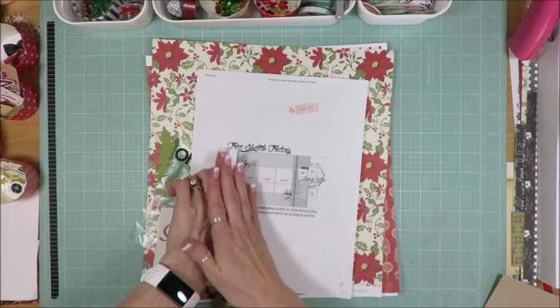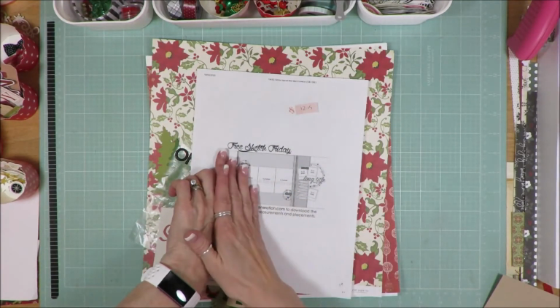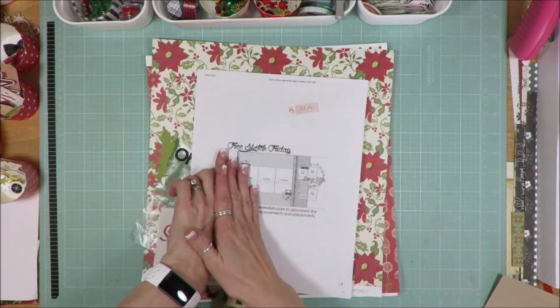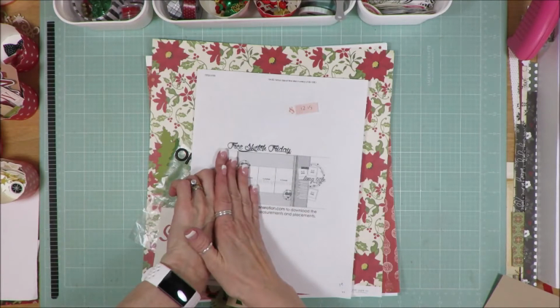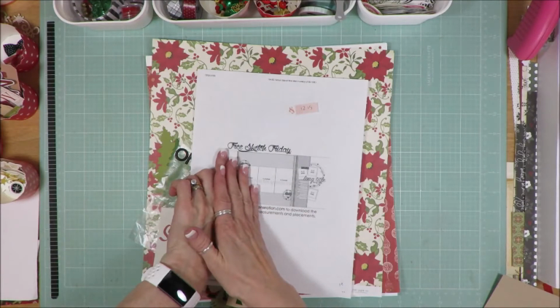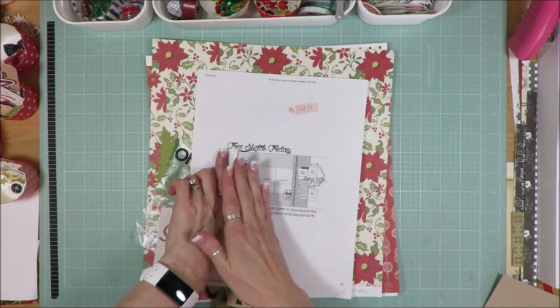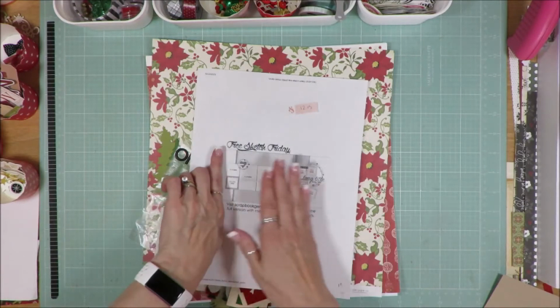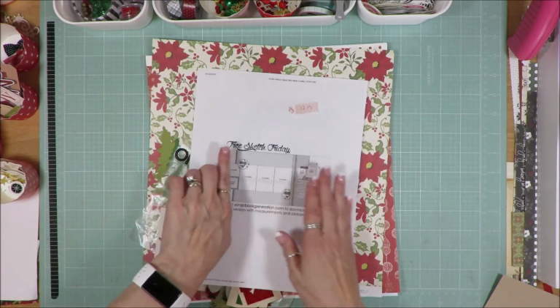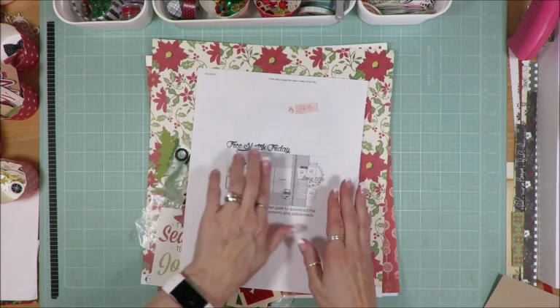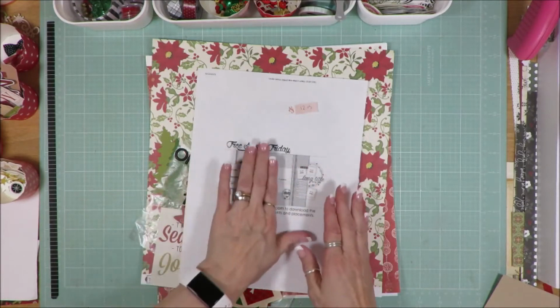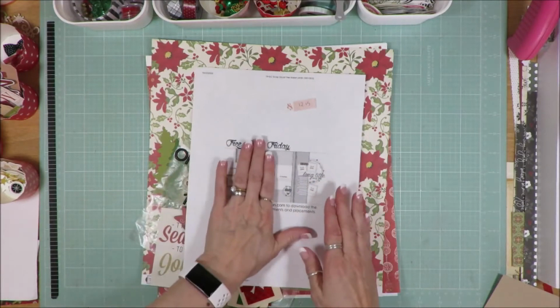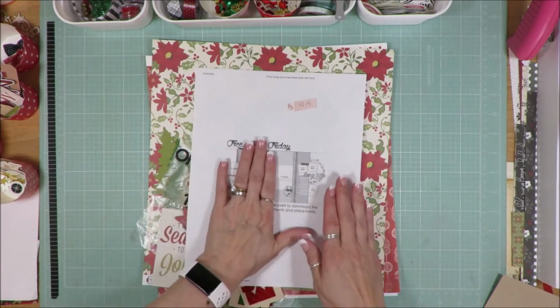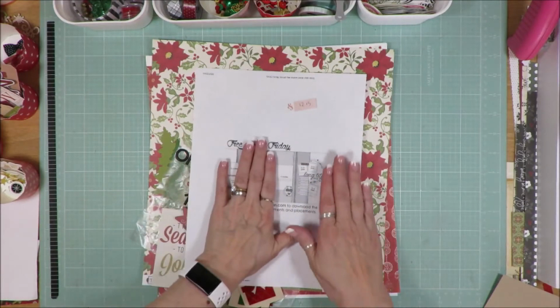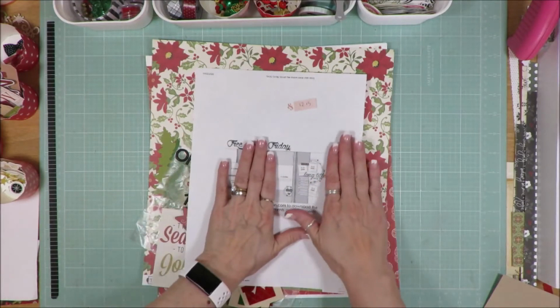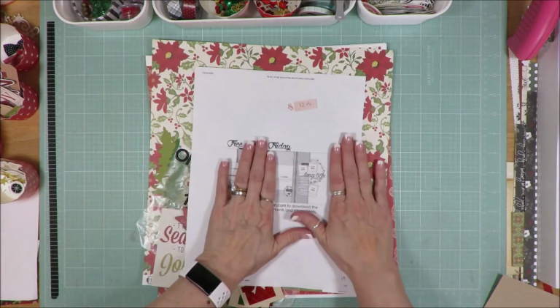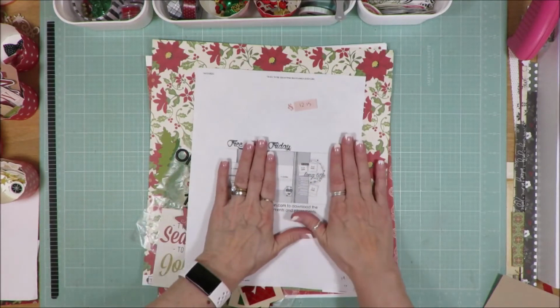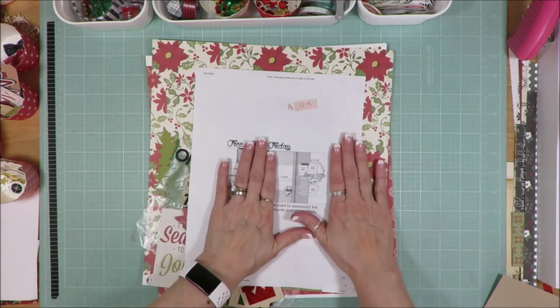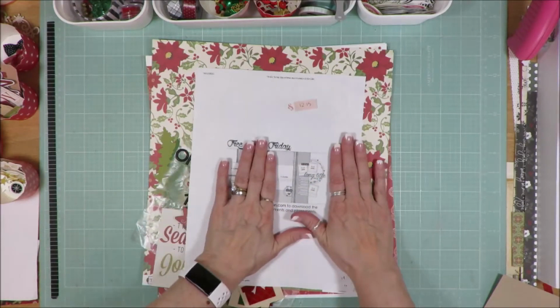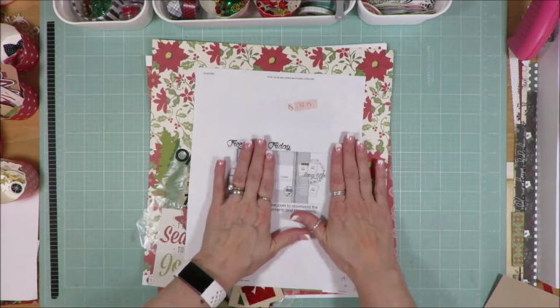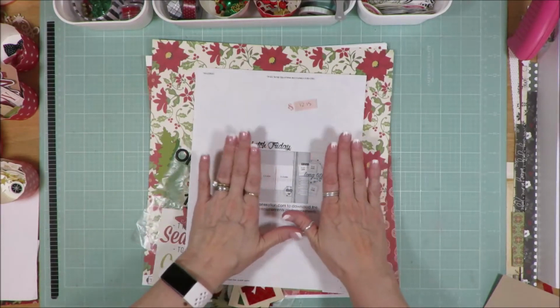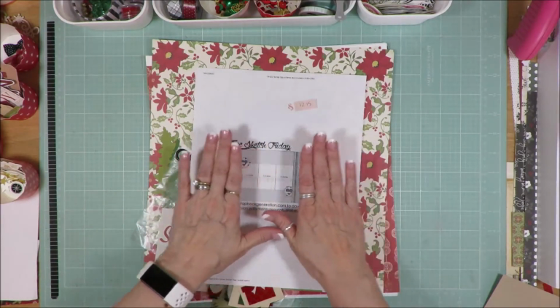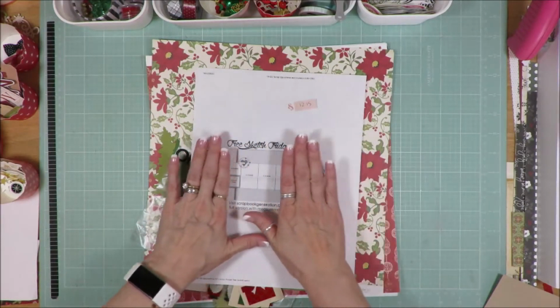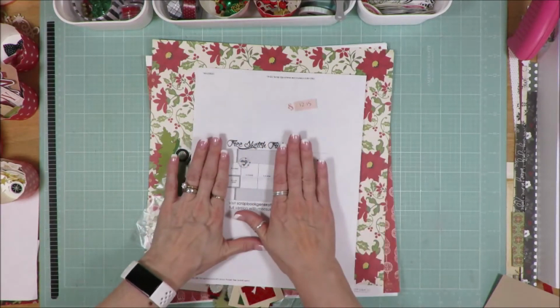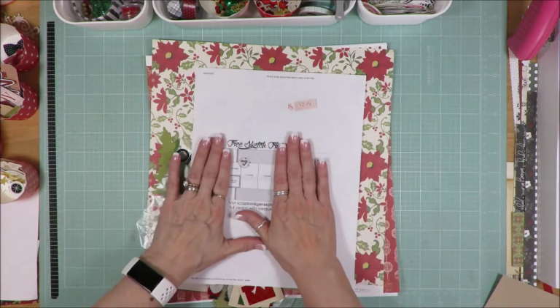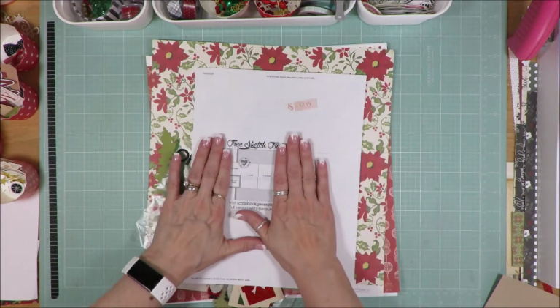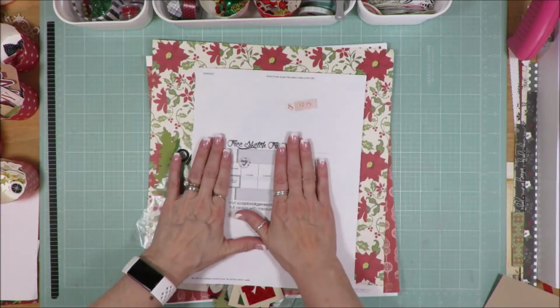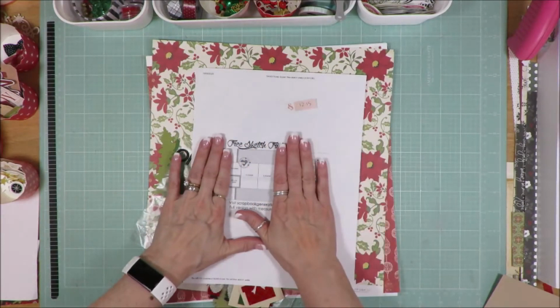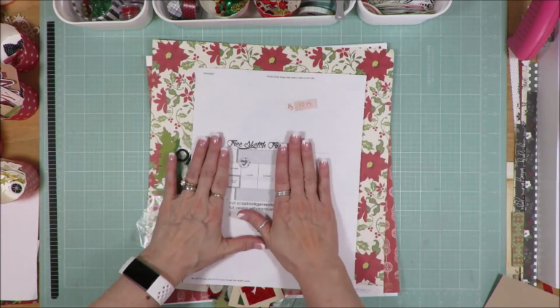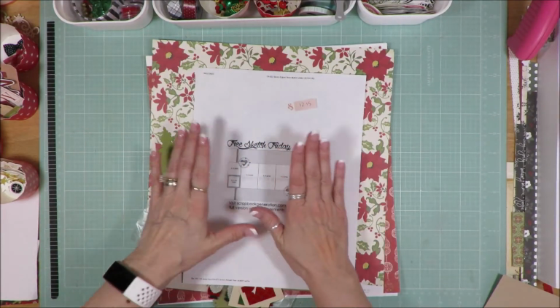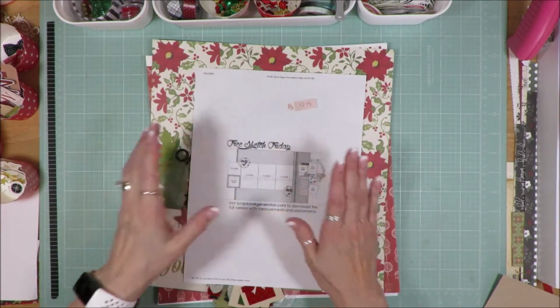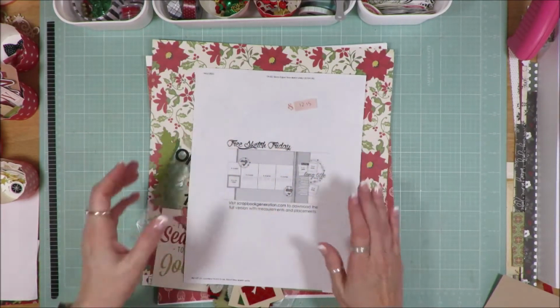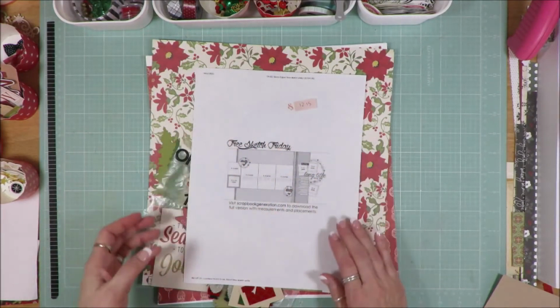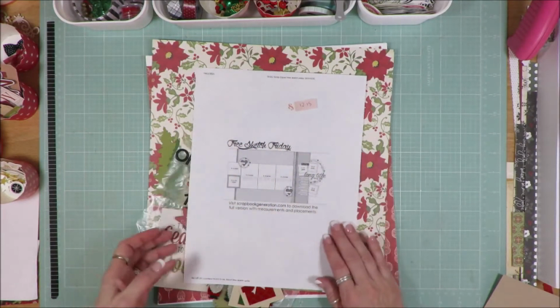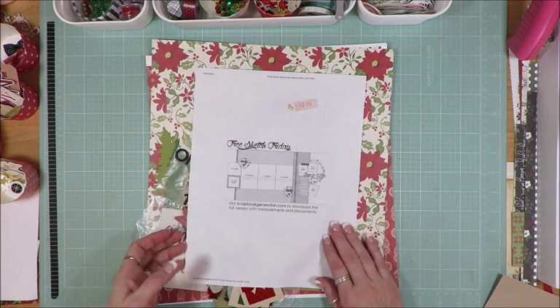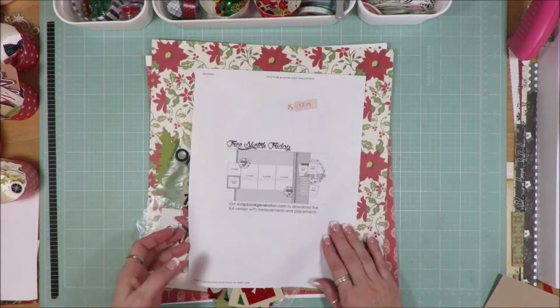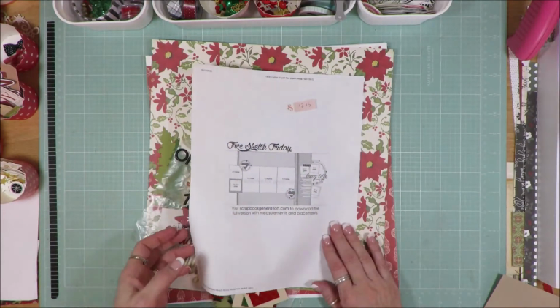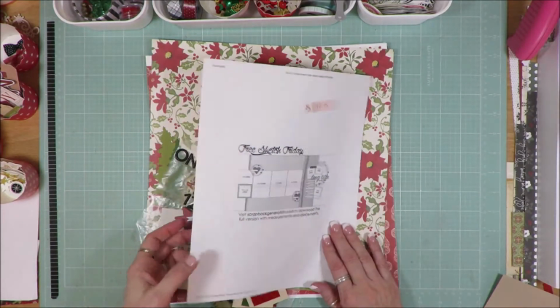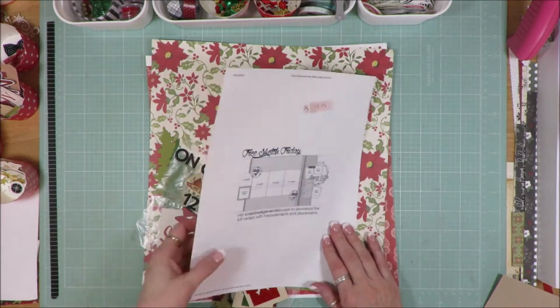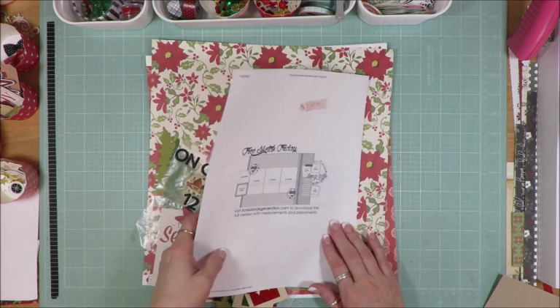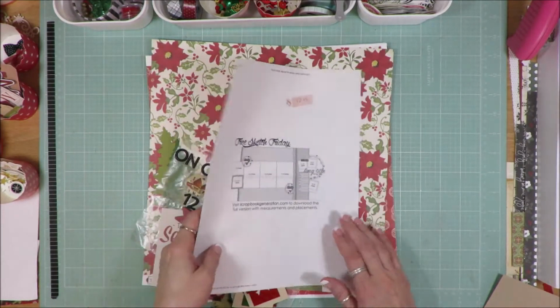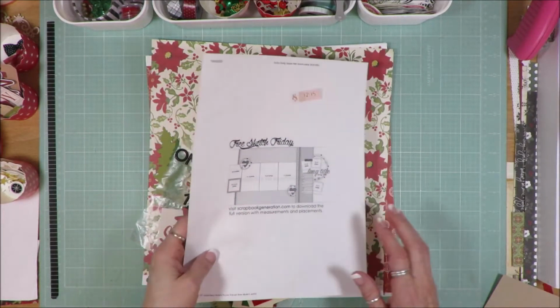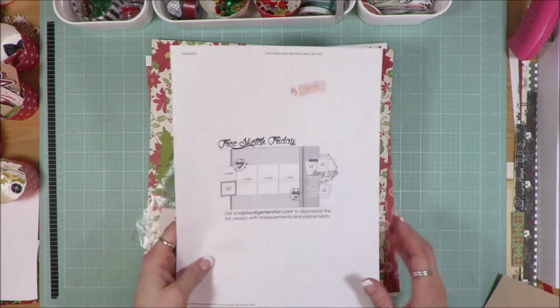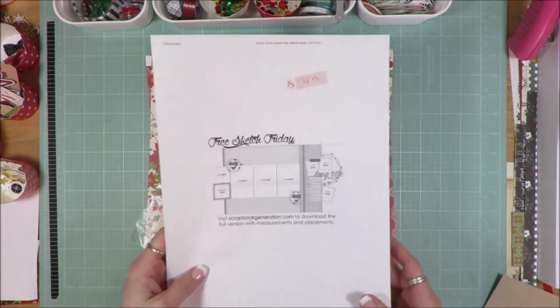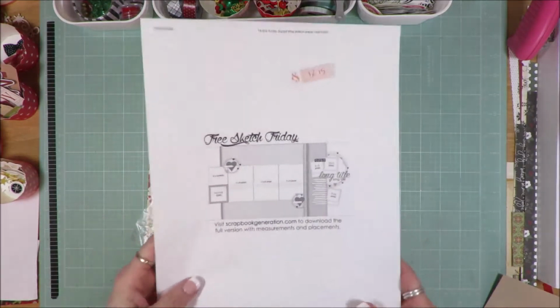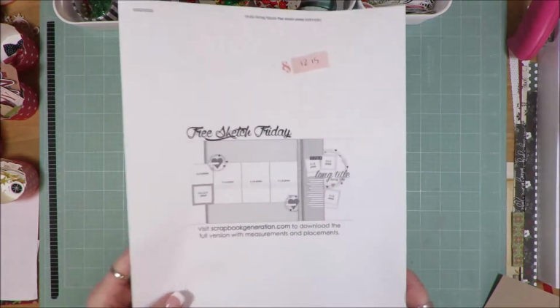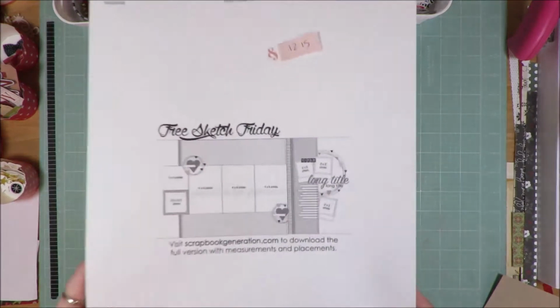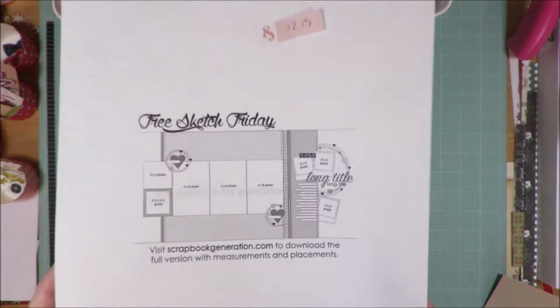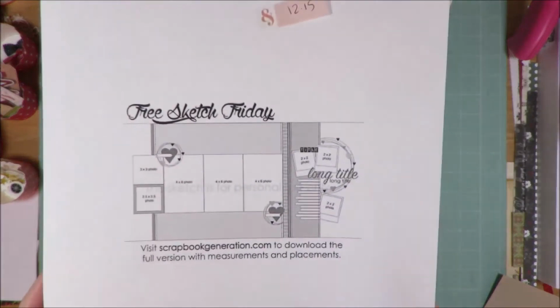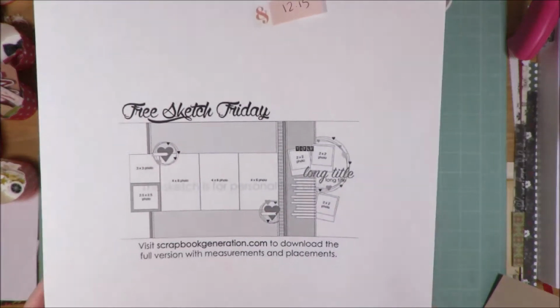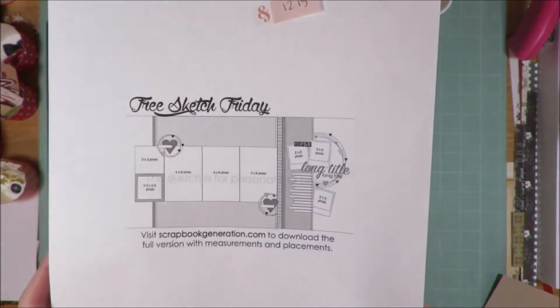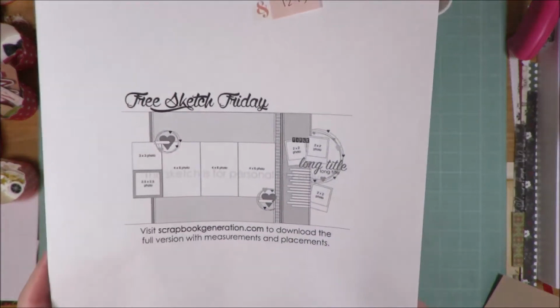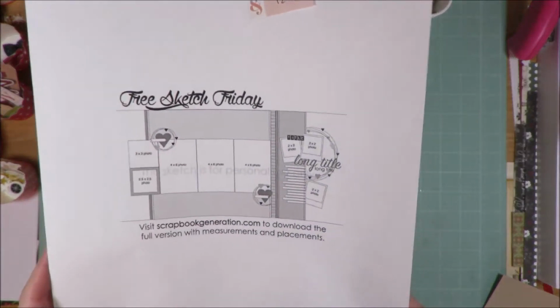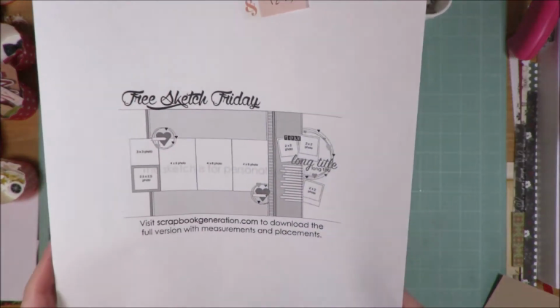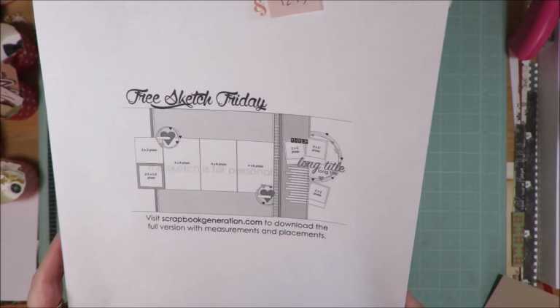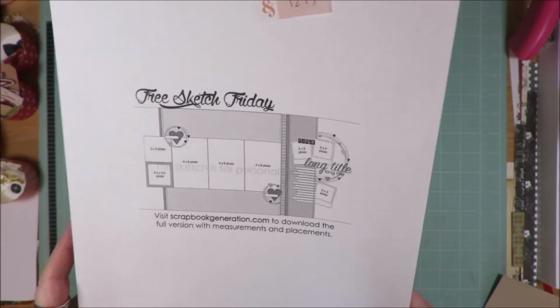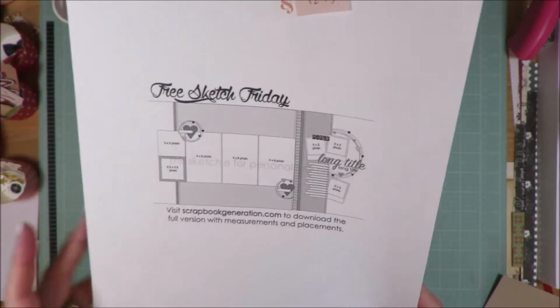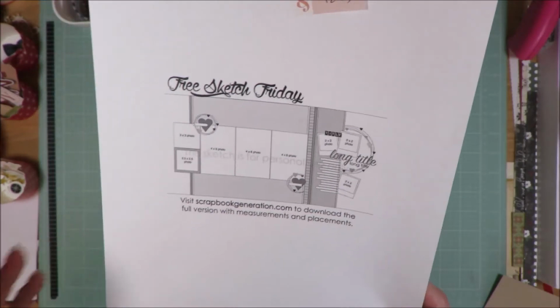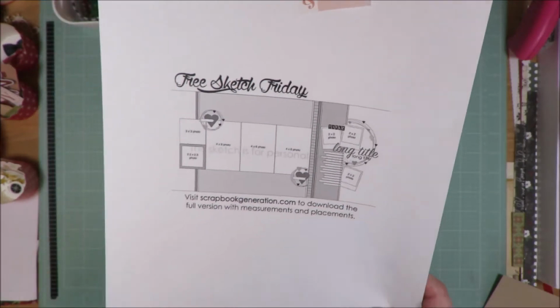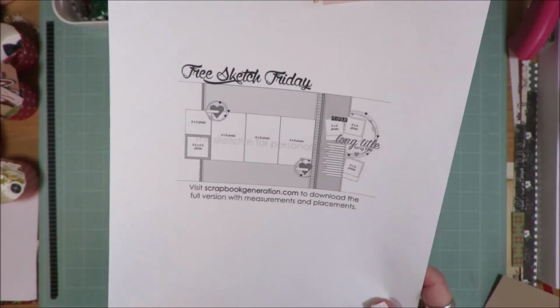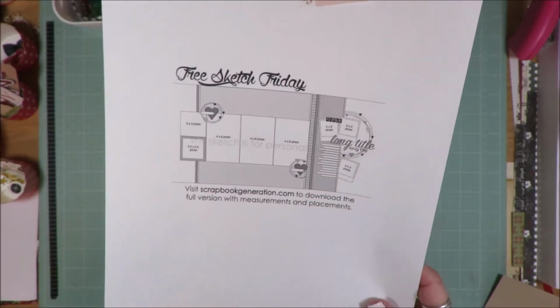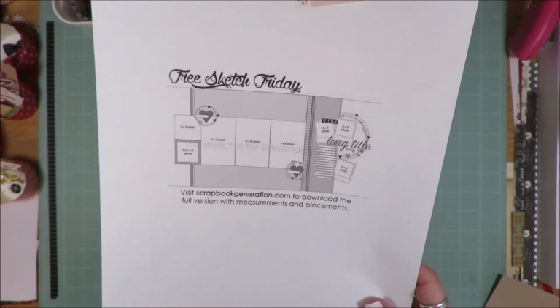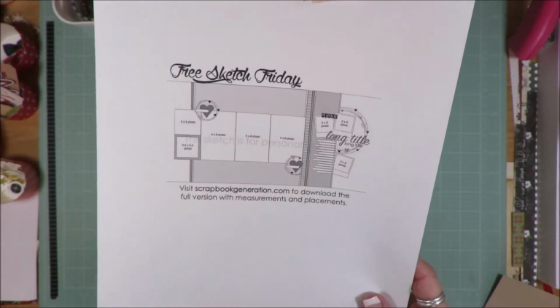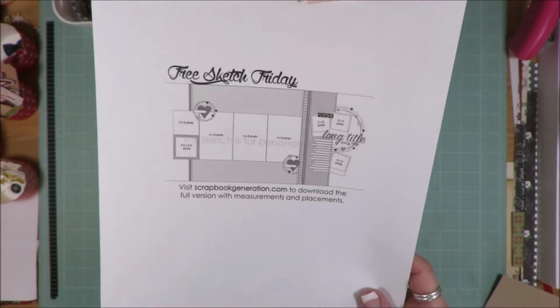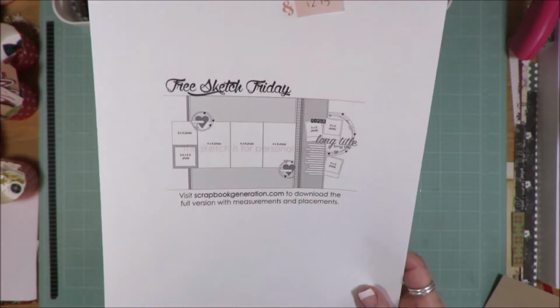It's a closed square layout and I'm guessing the divider is right here. So here's page one, here's page two. That's what I have as far as the sketch goes.